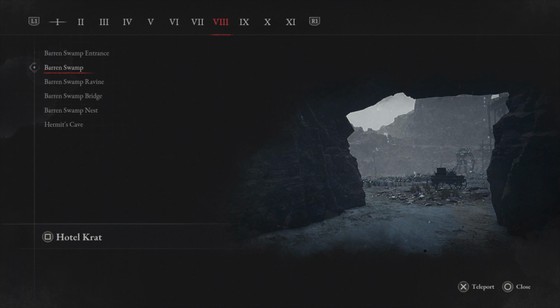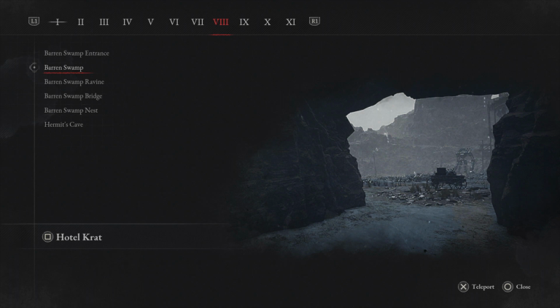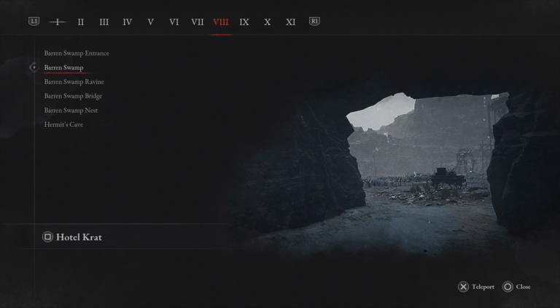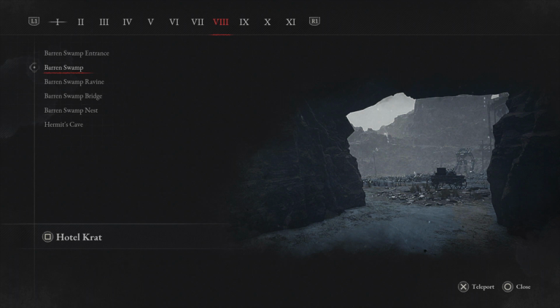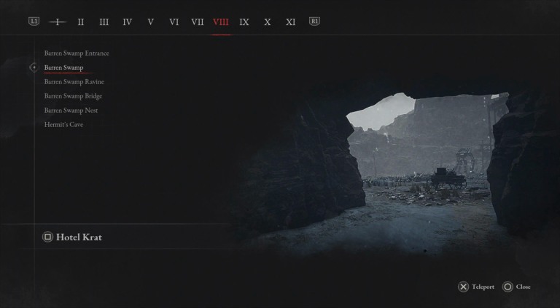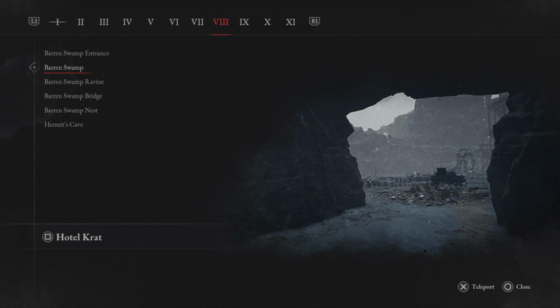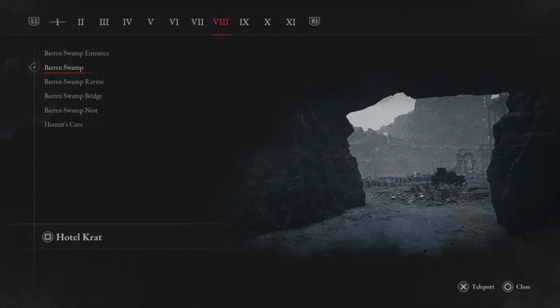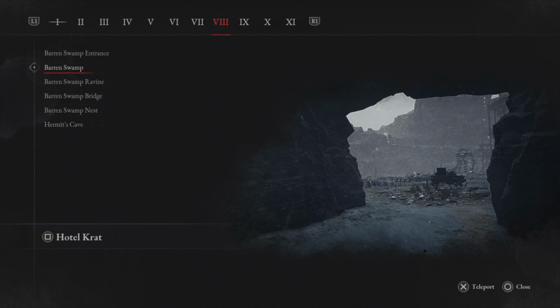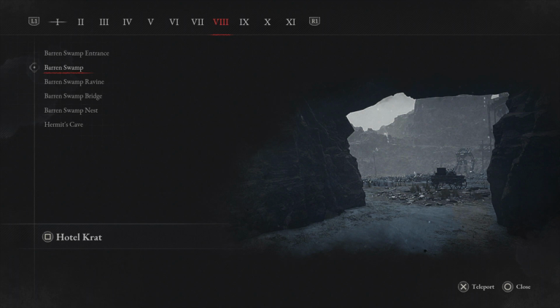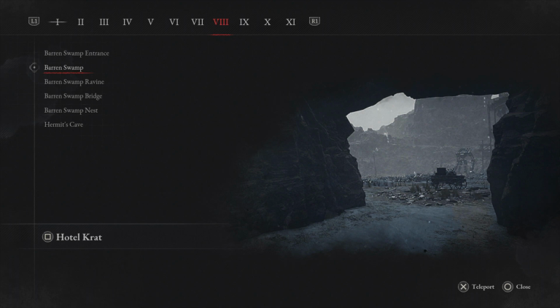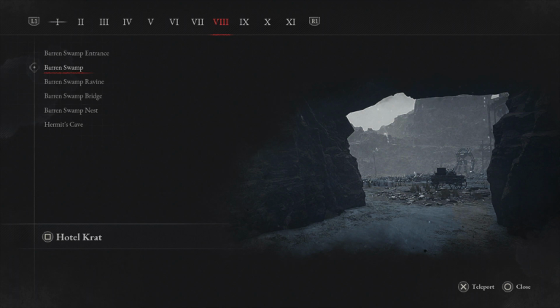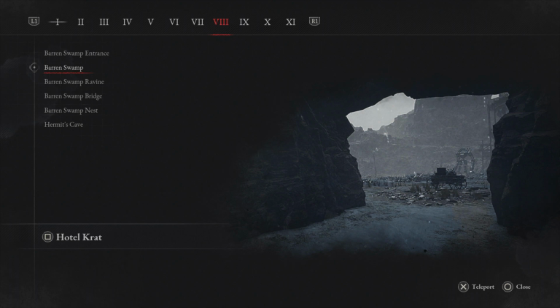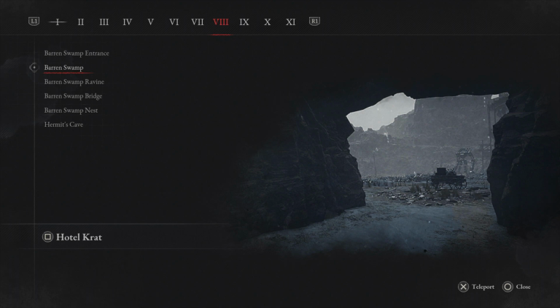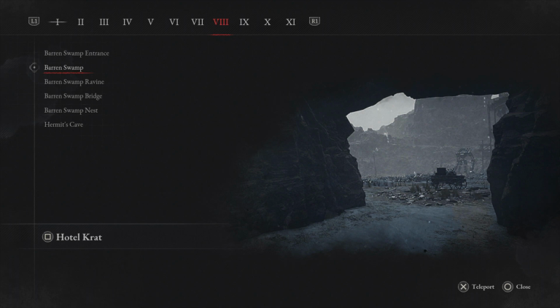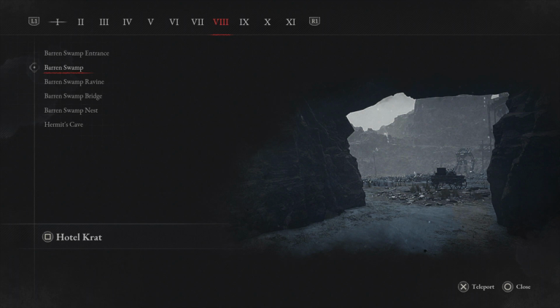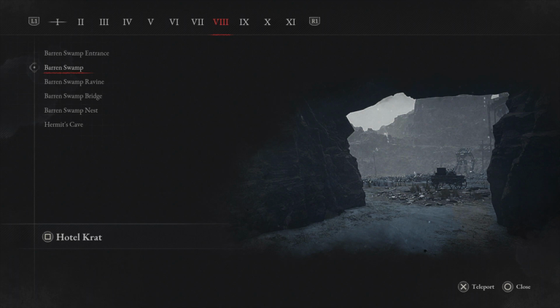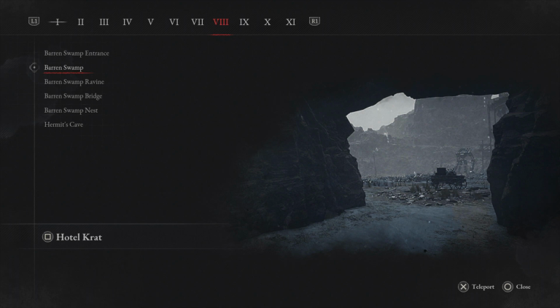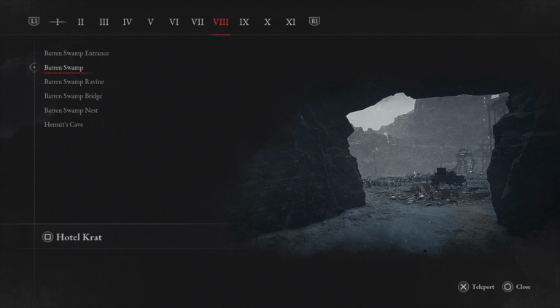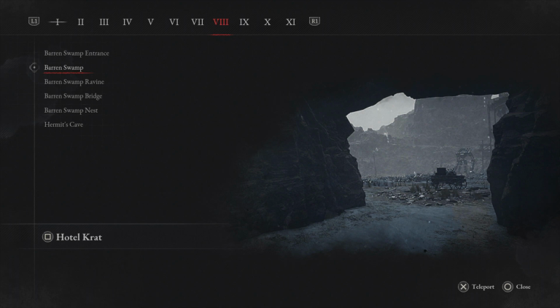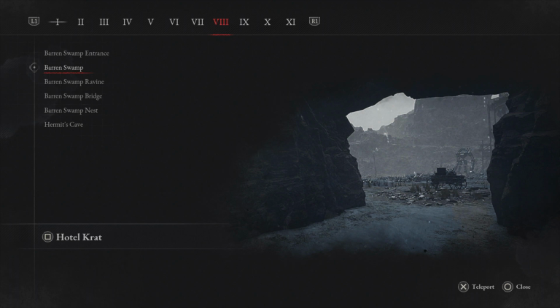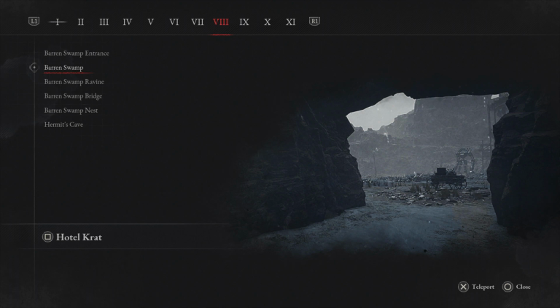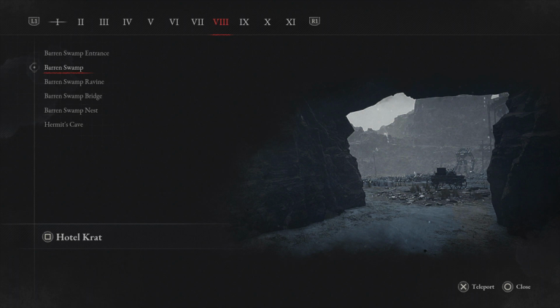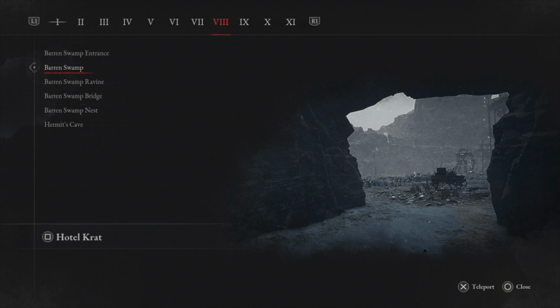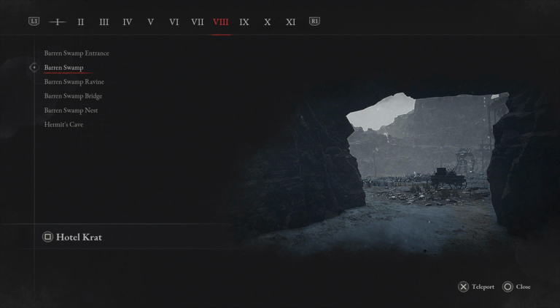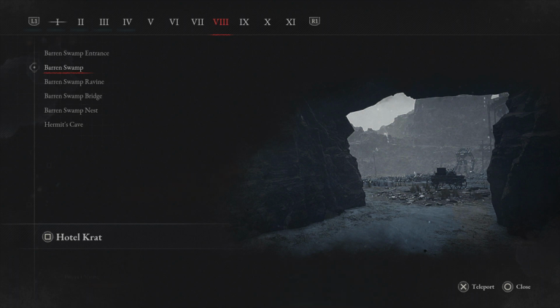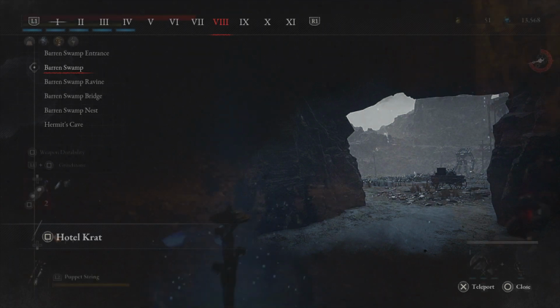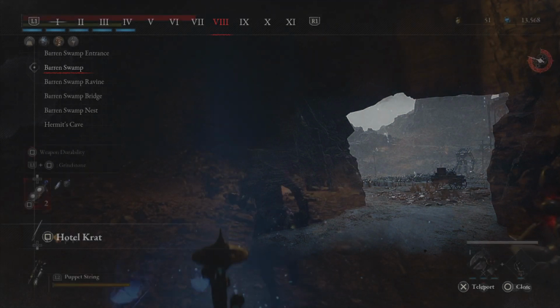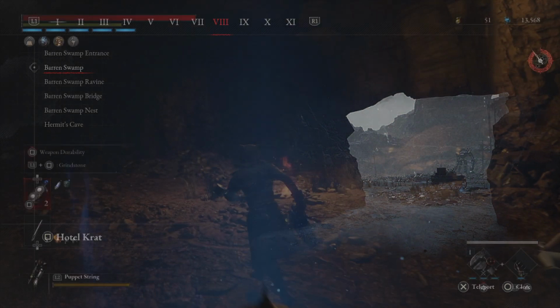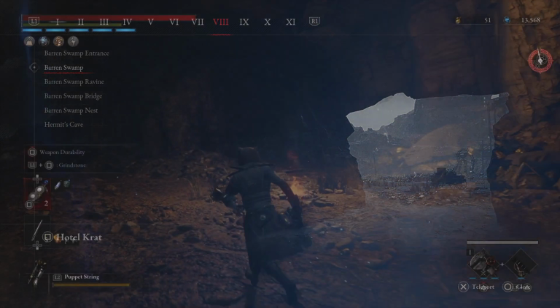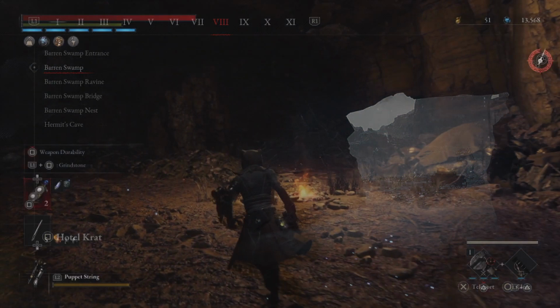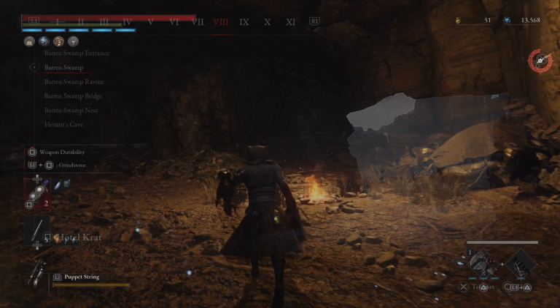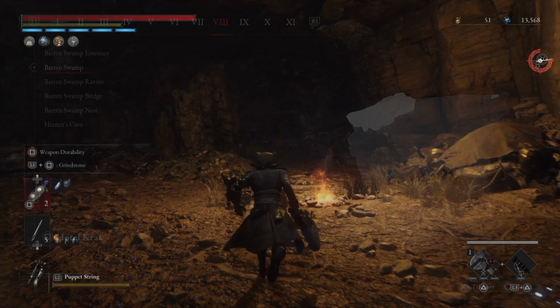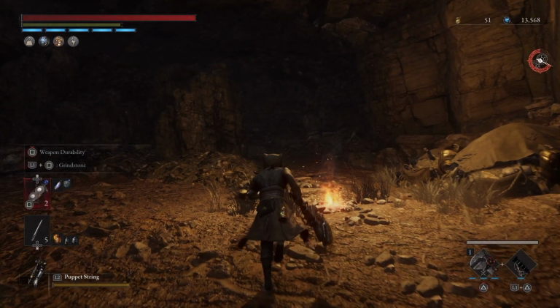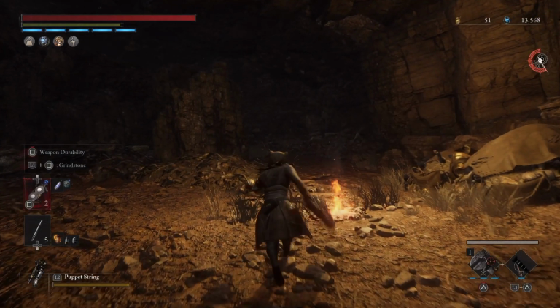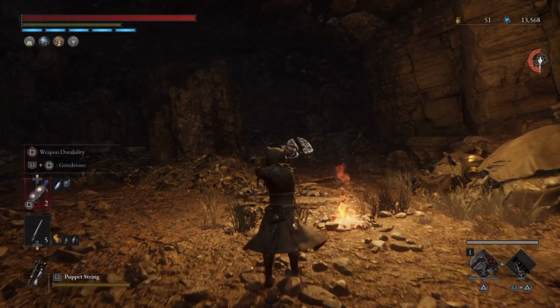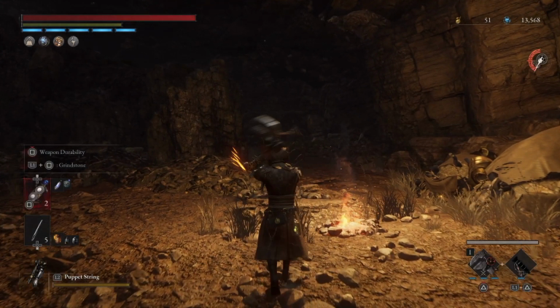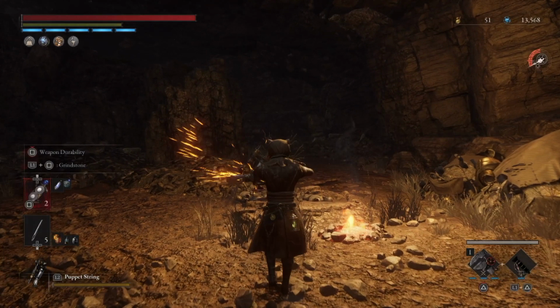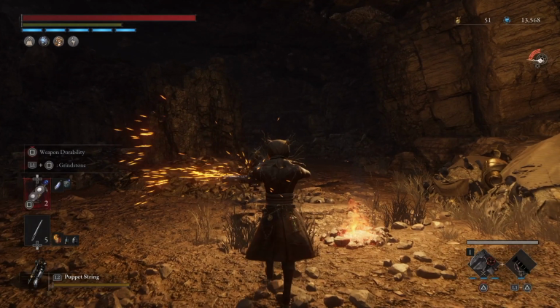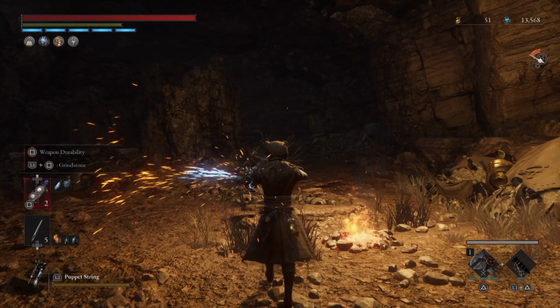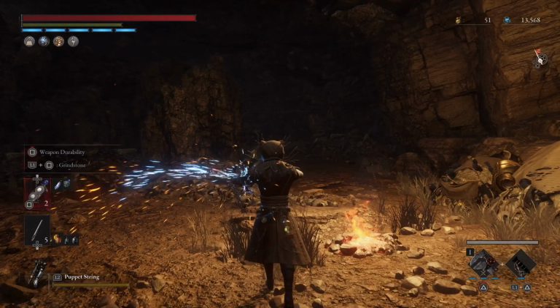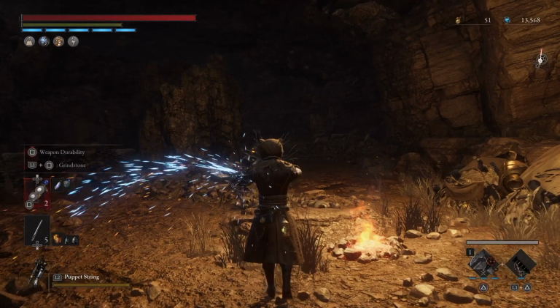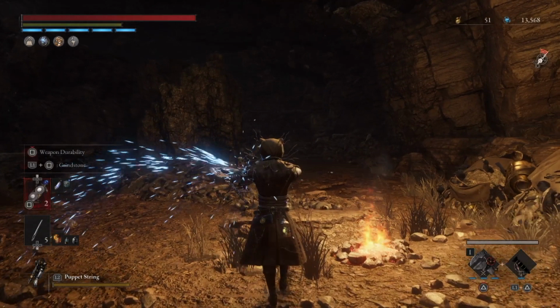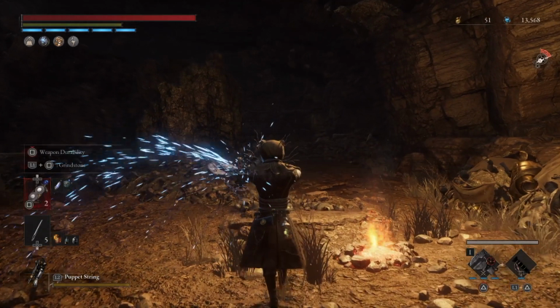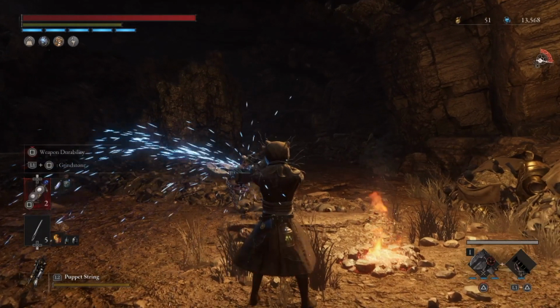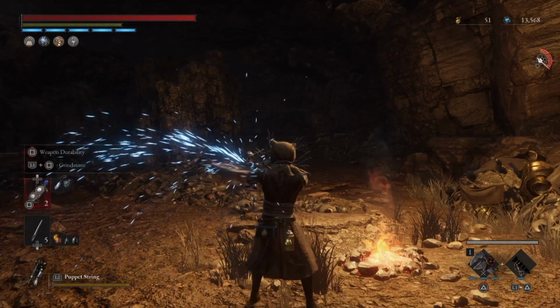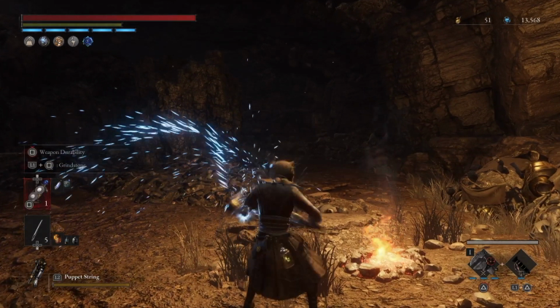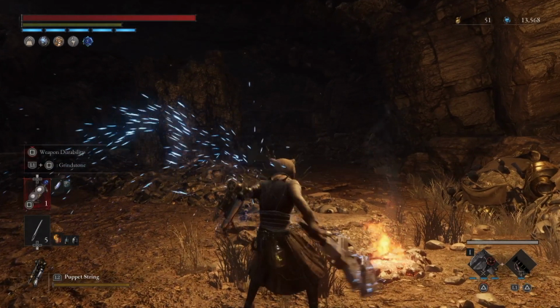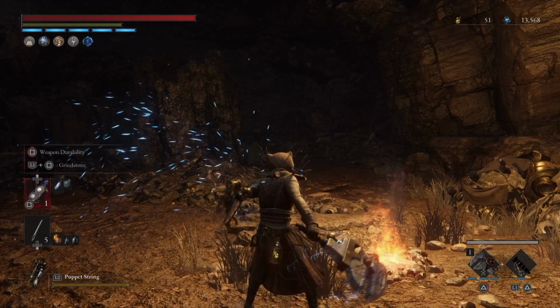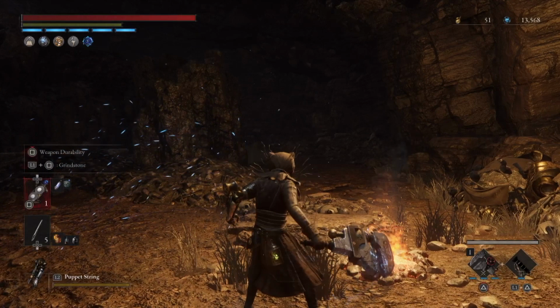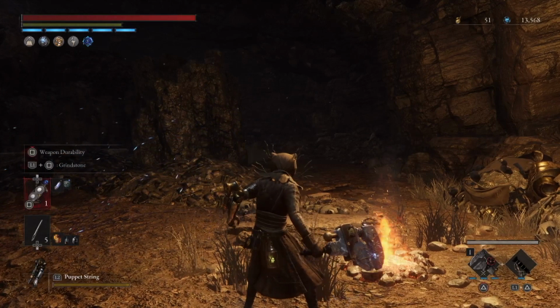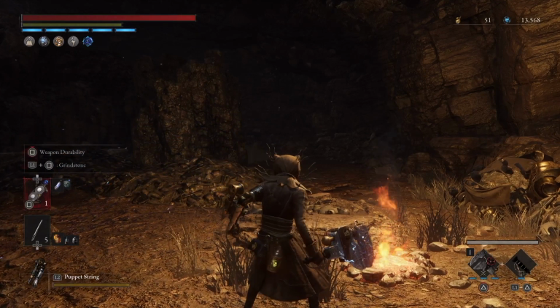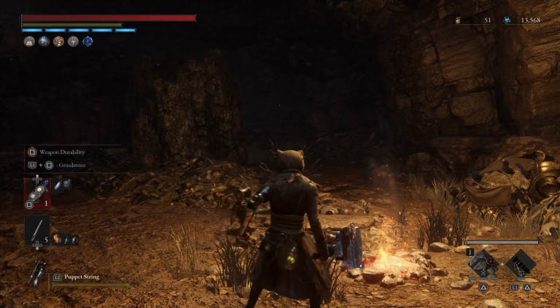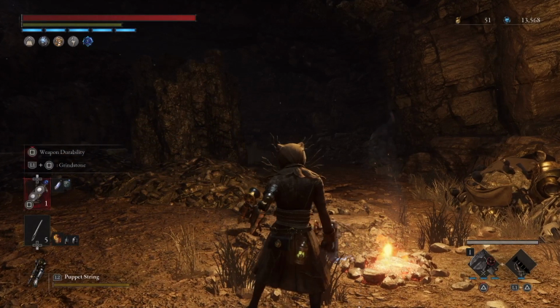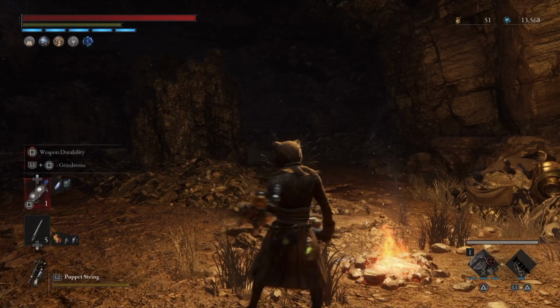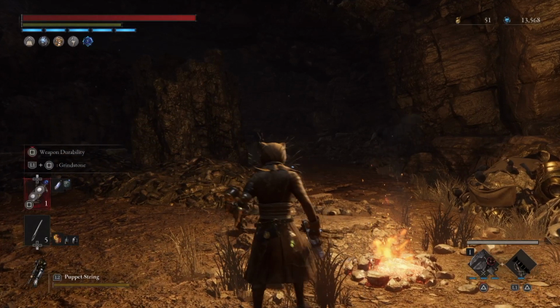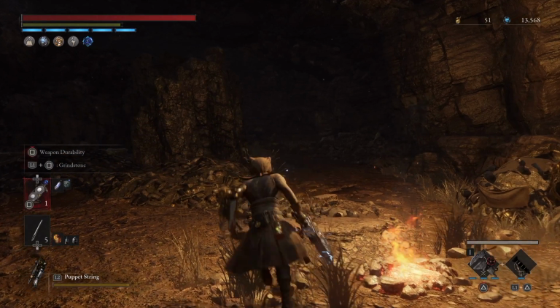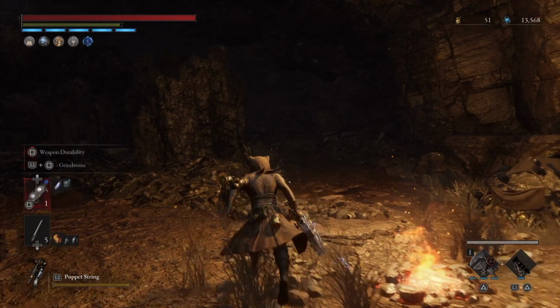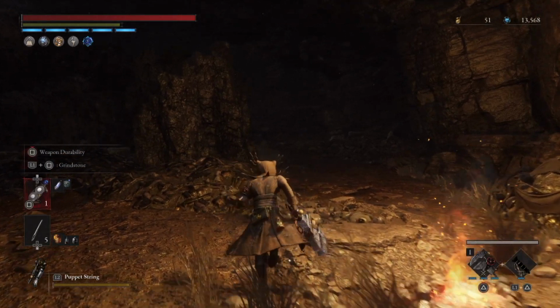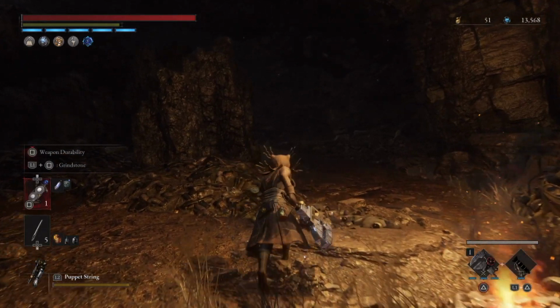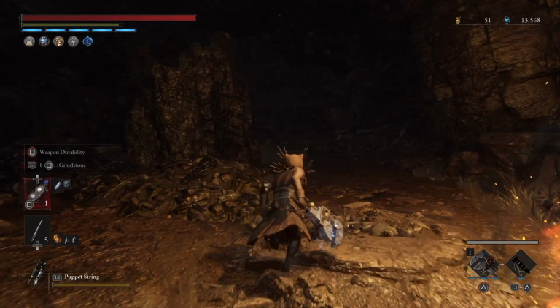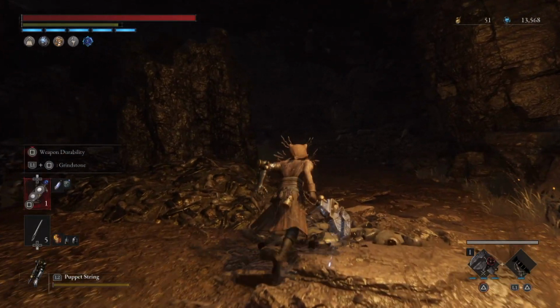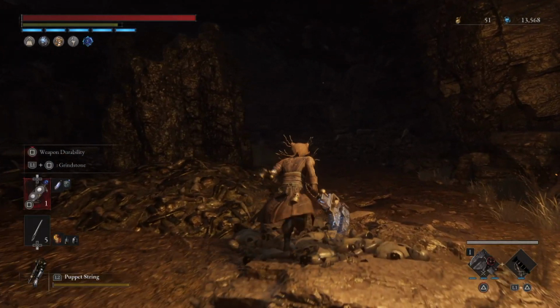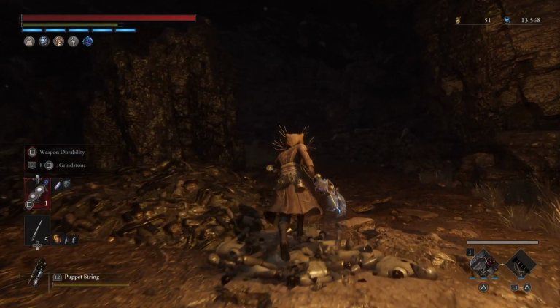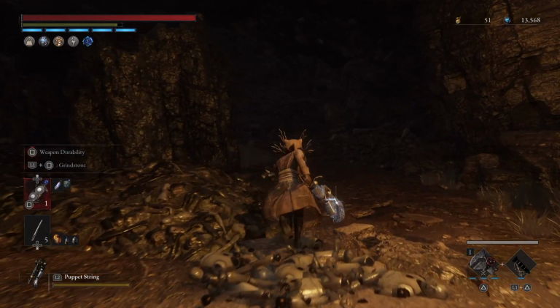We're gonna start off at the Baron Swamp in Chapter 8. For this fight I suggest you use your Puppet String and your Electric Grindstone.